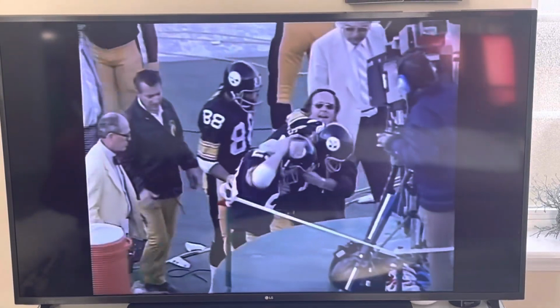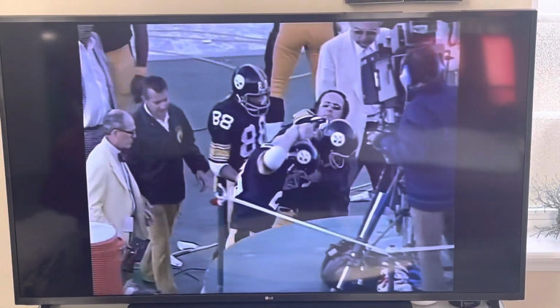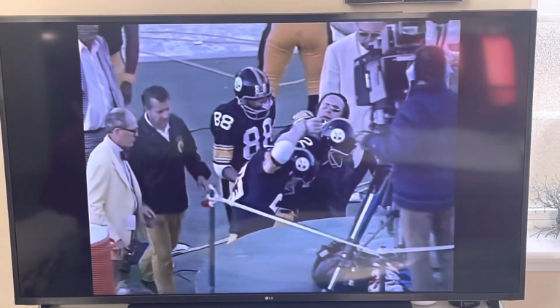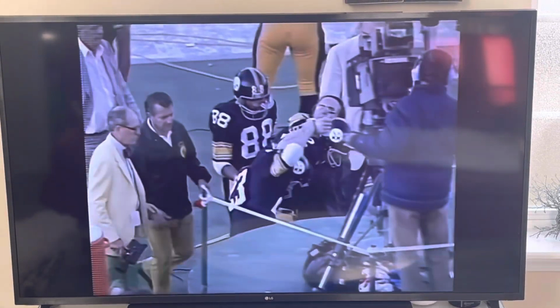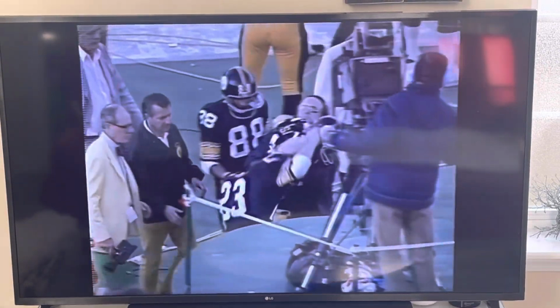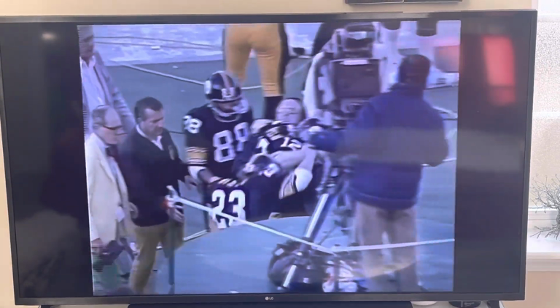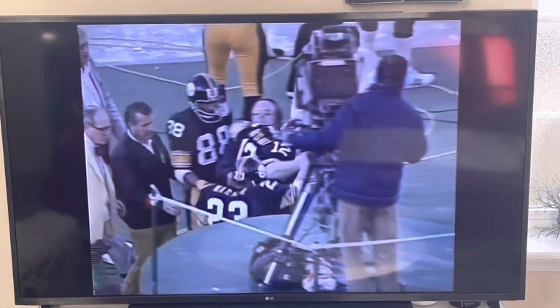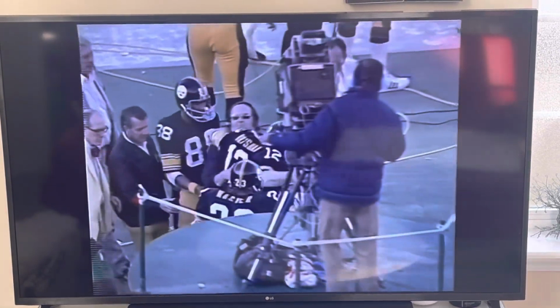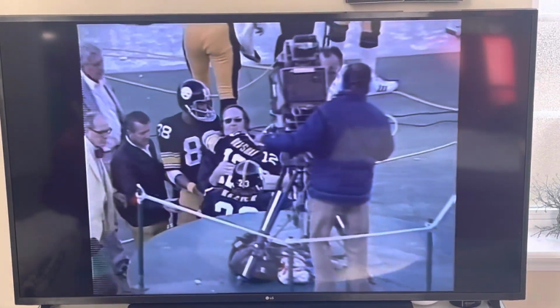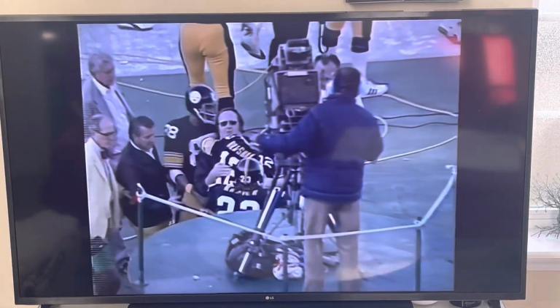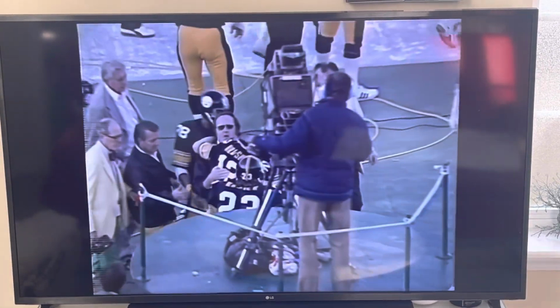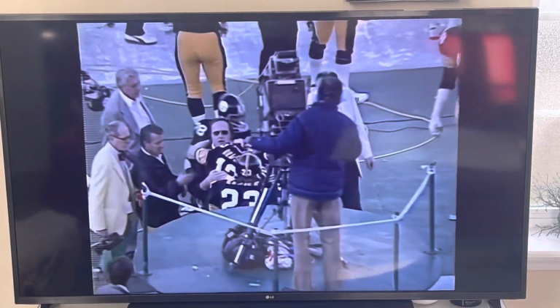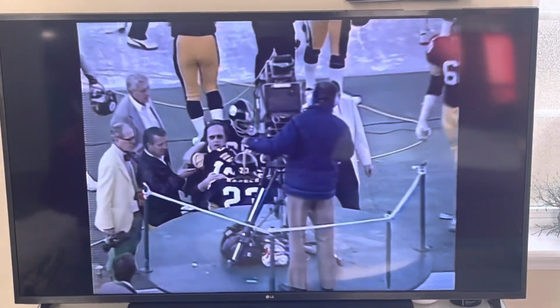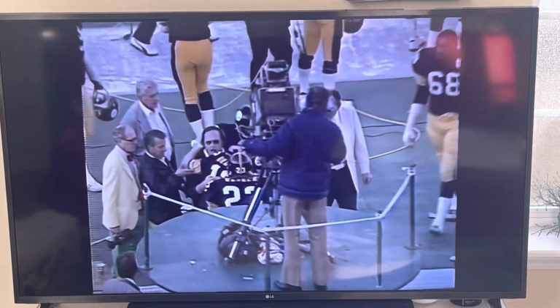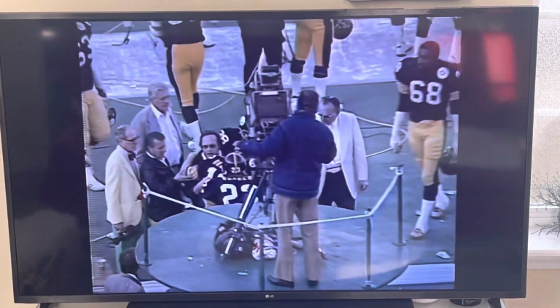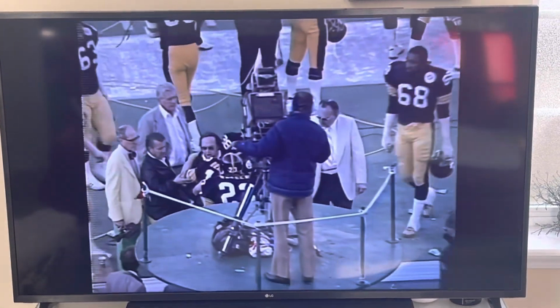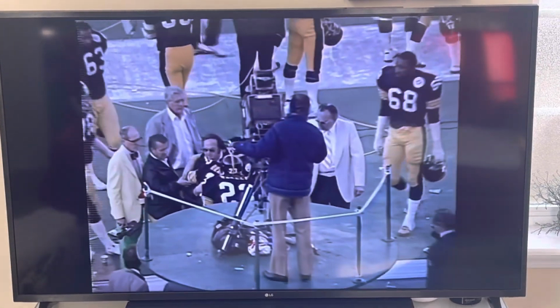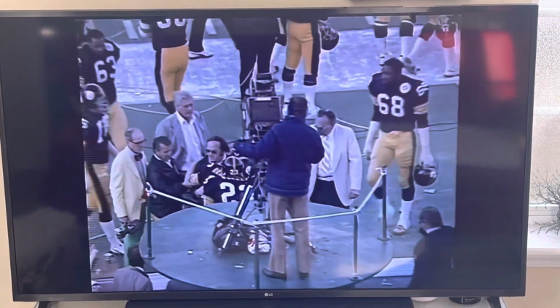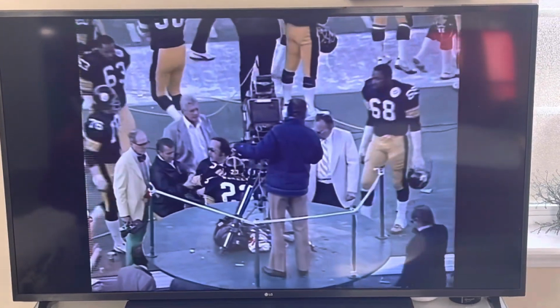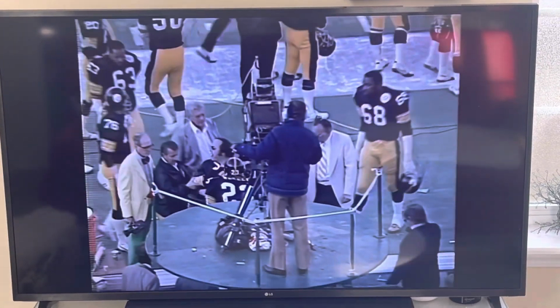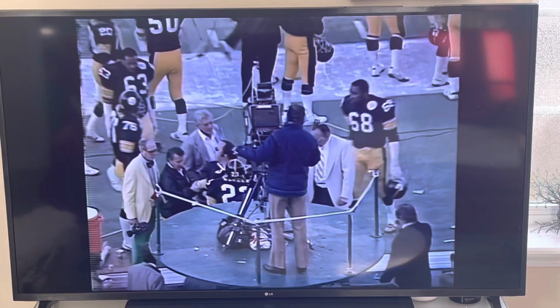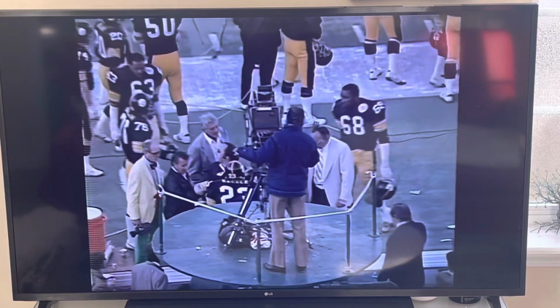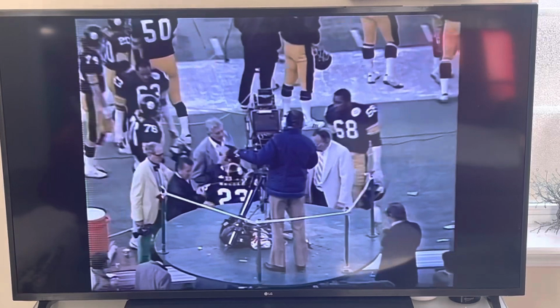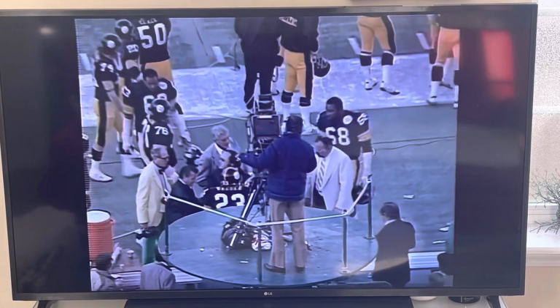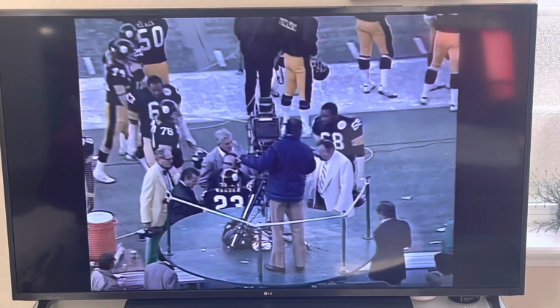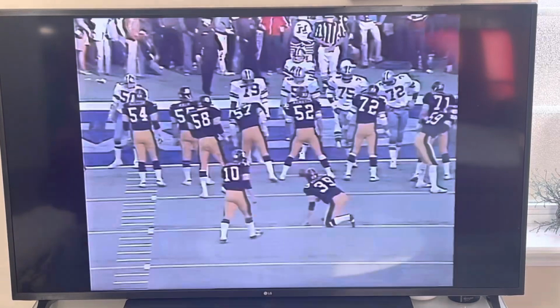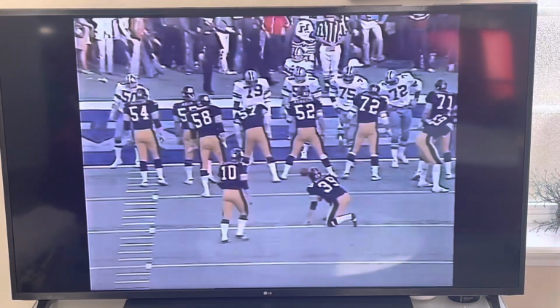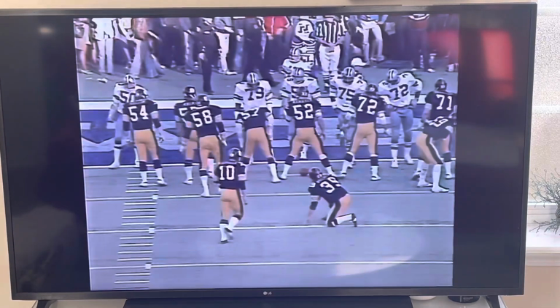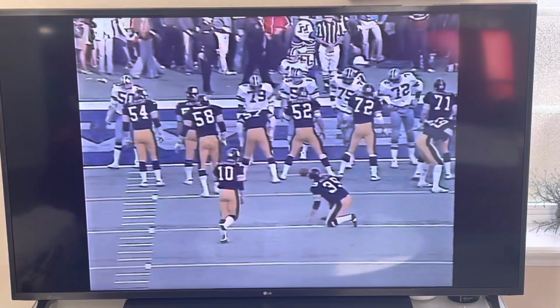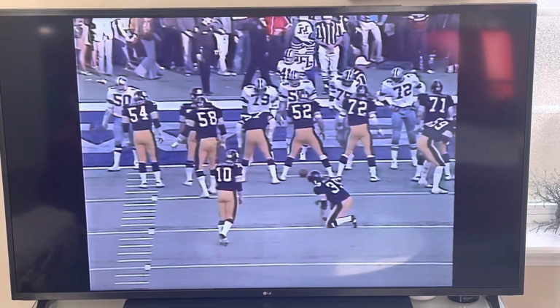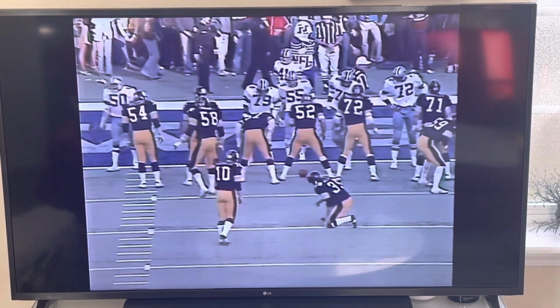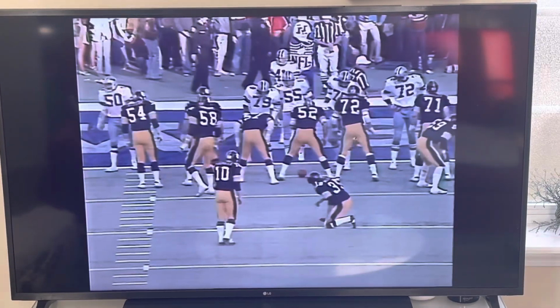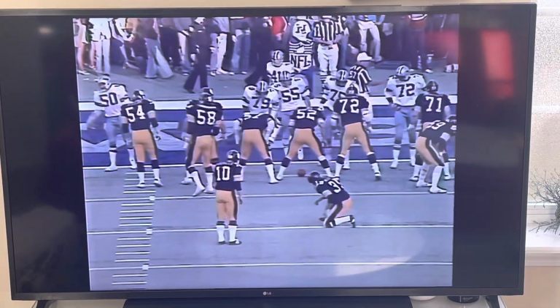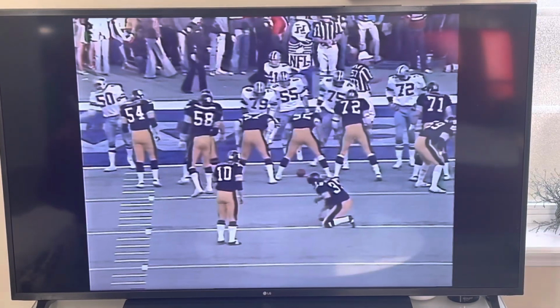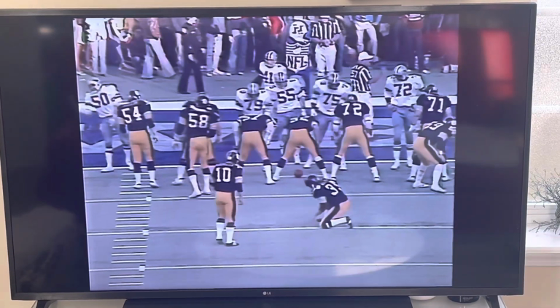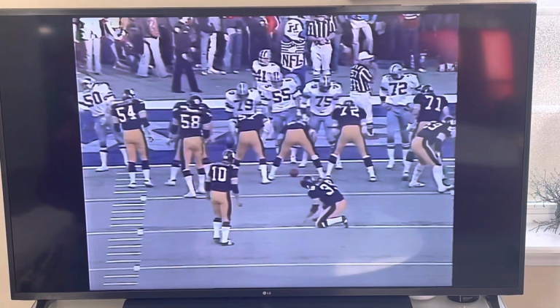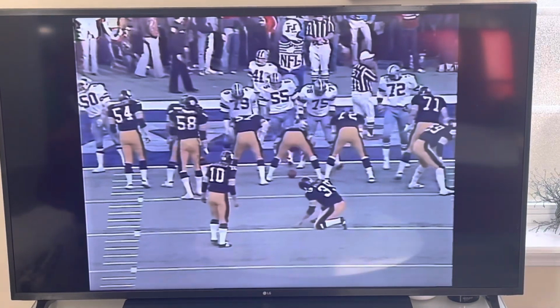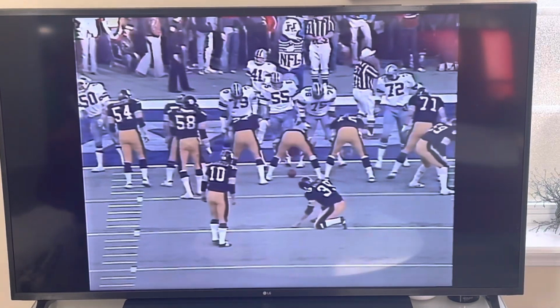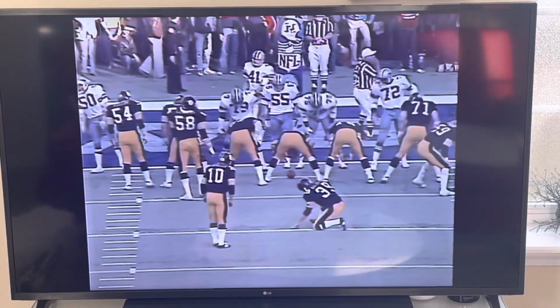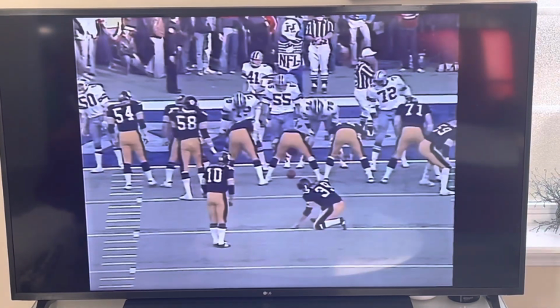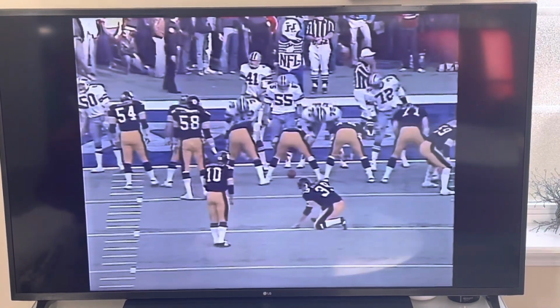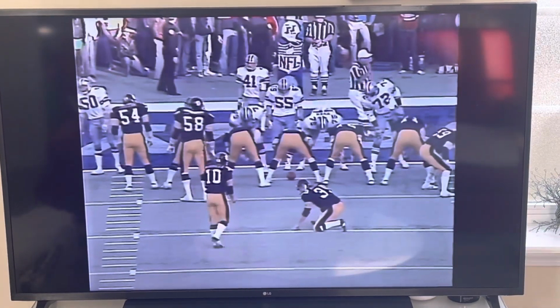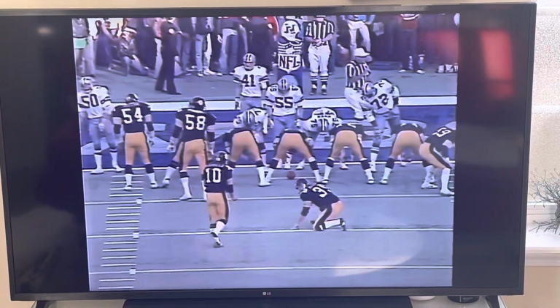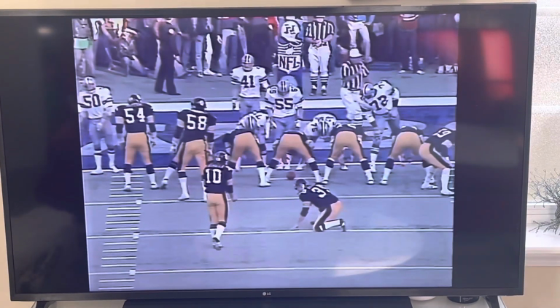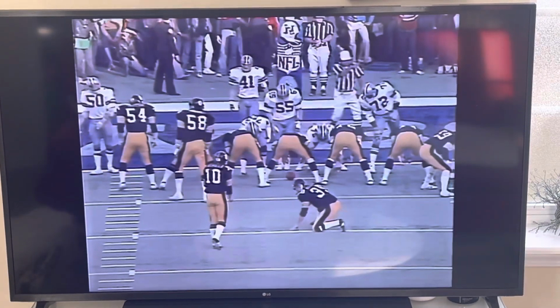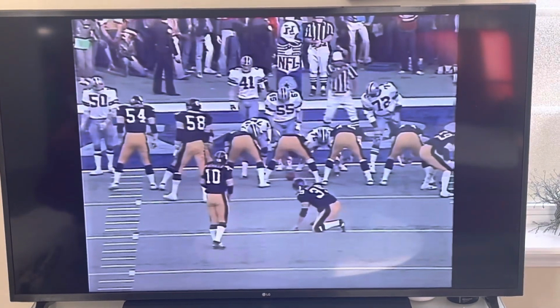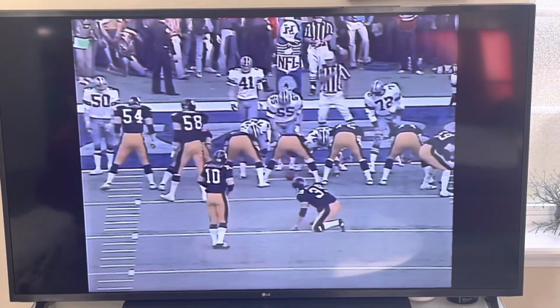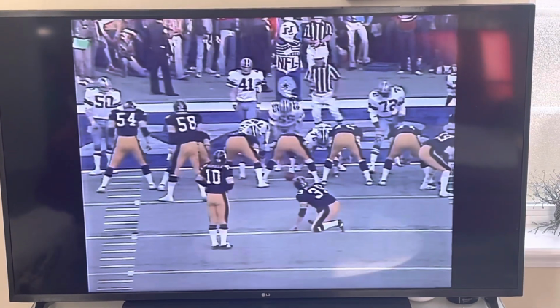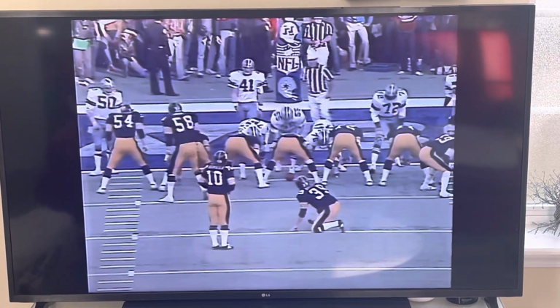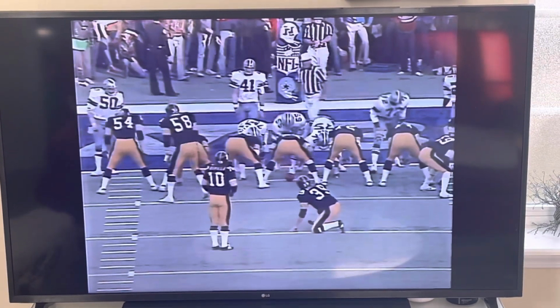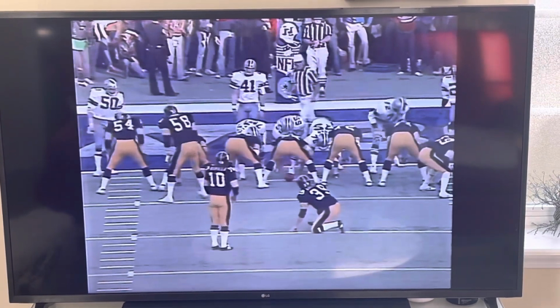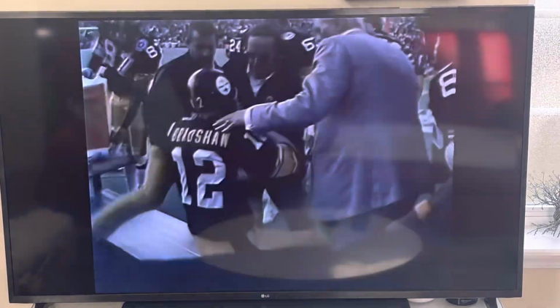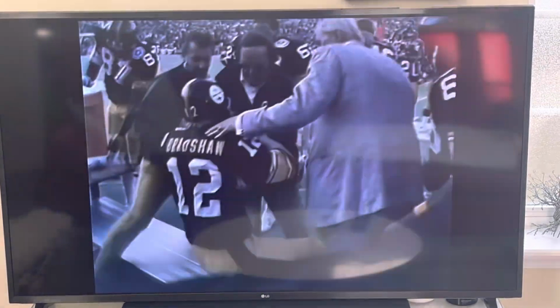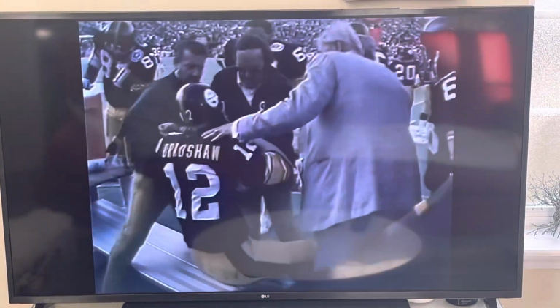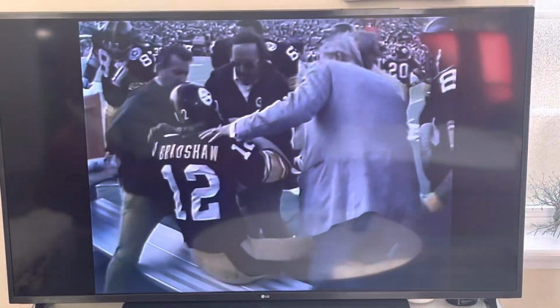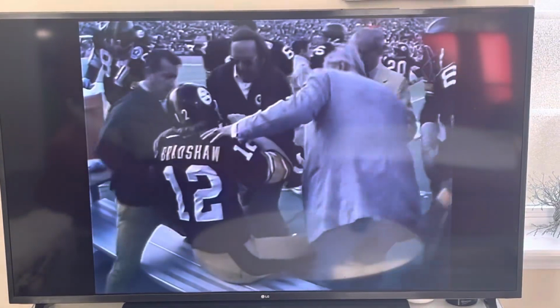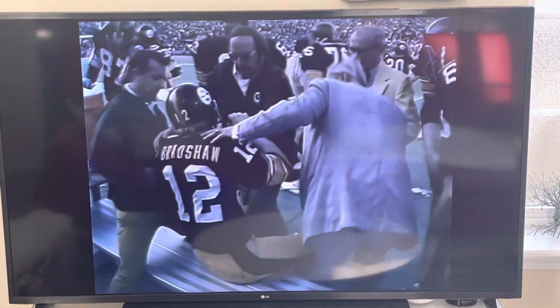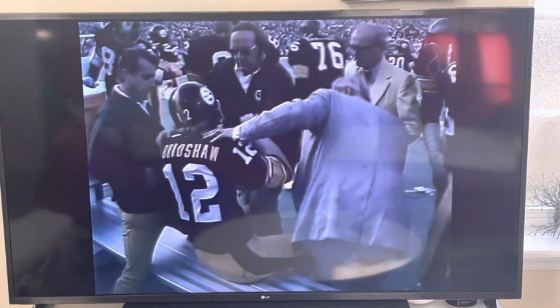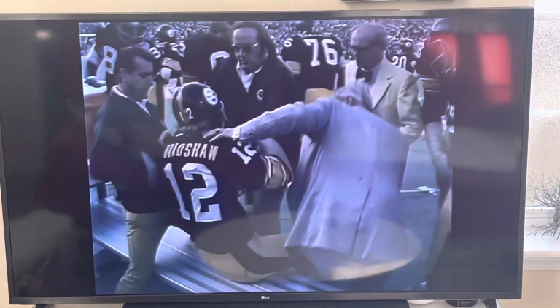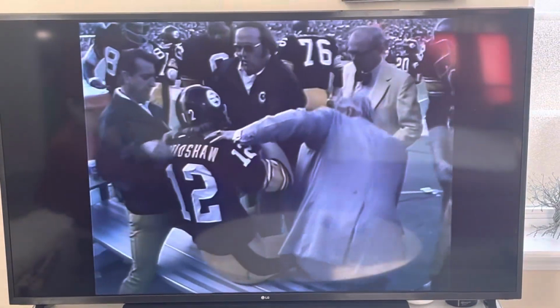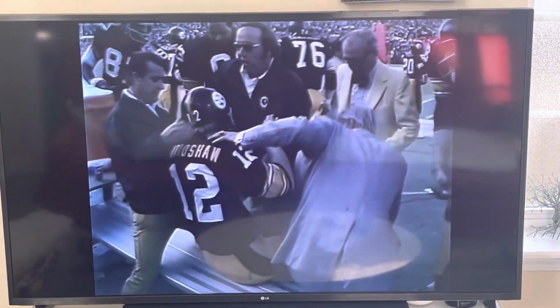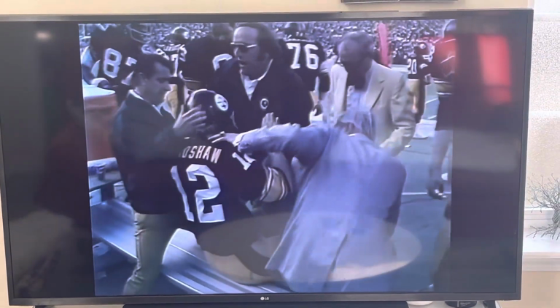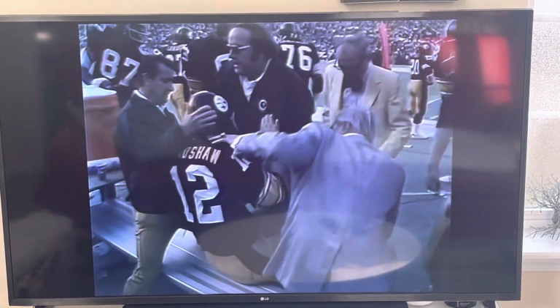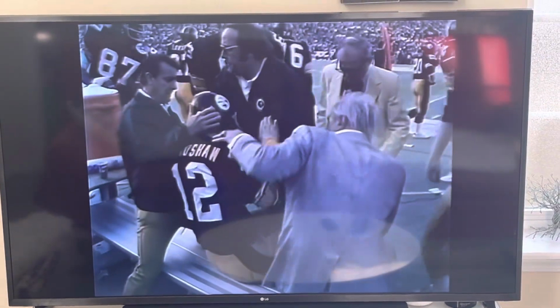Swann has now caught four passes for 161 yards.